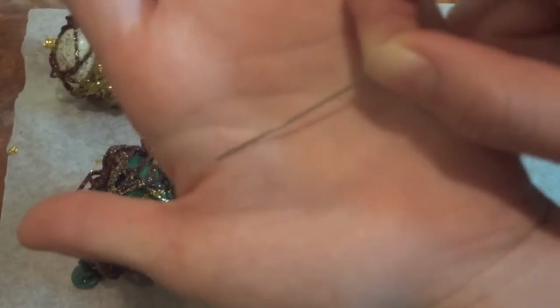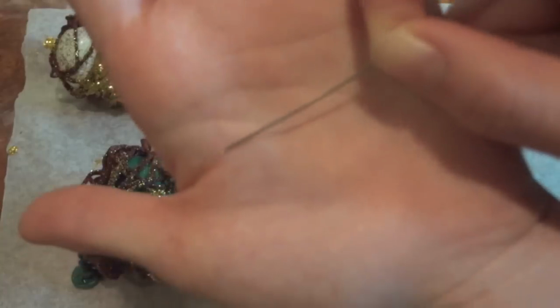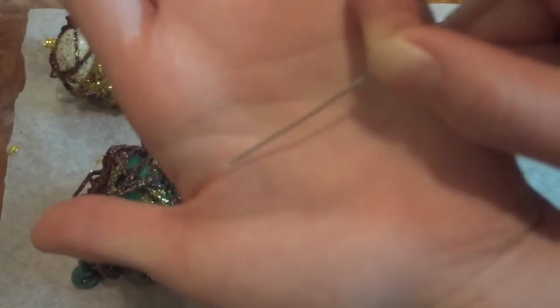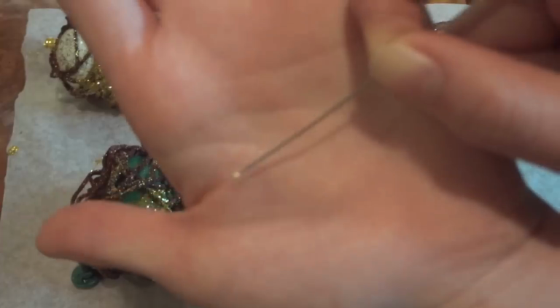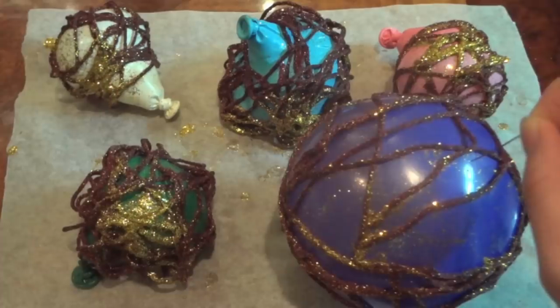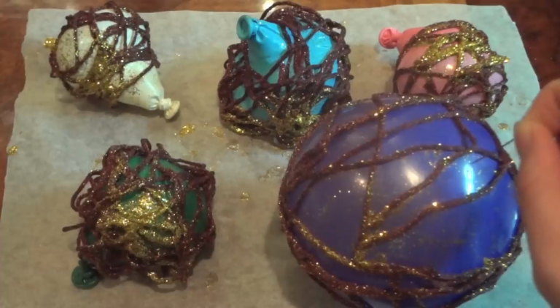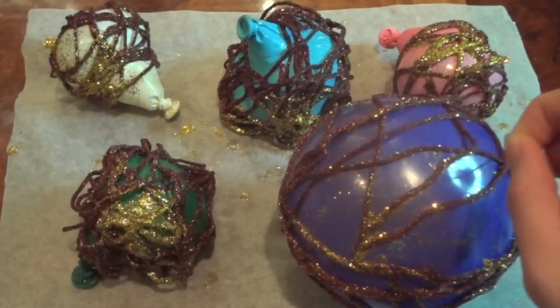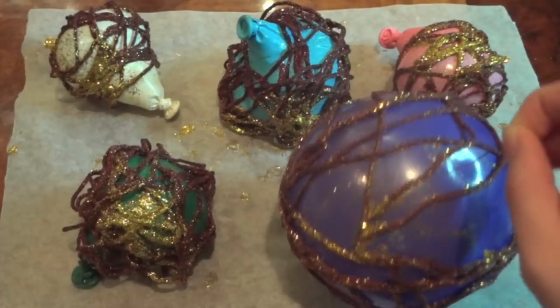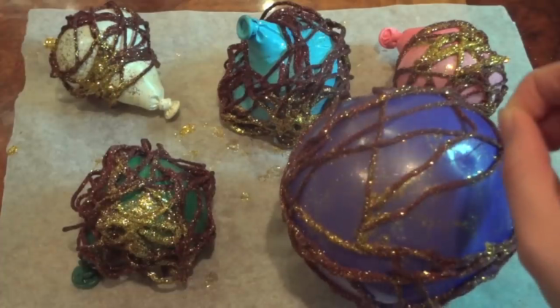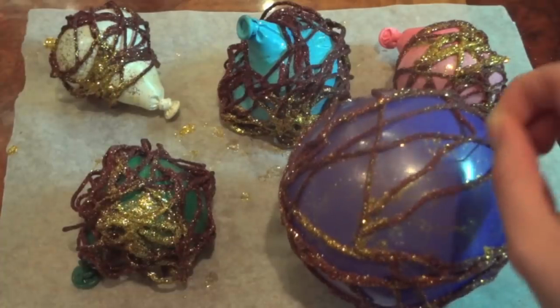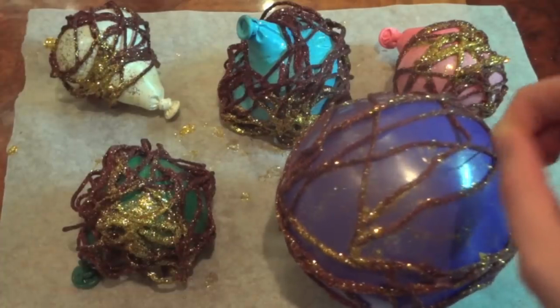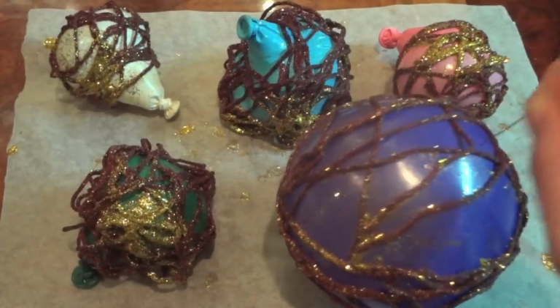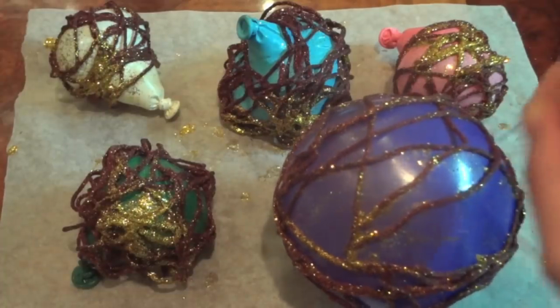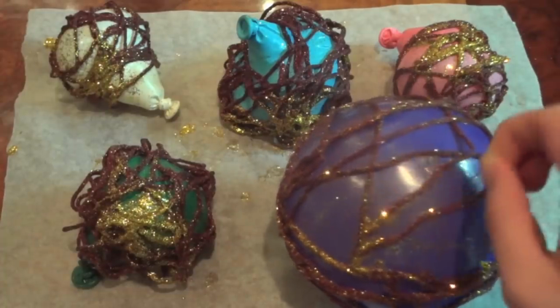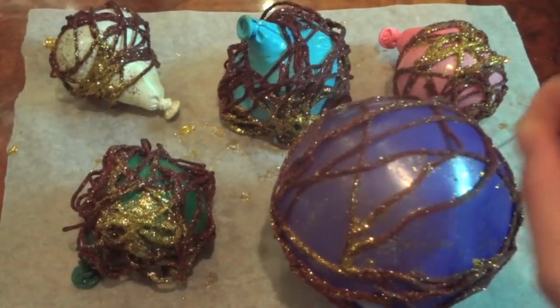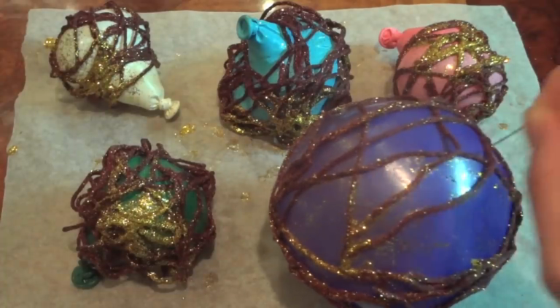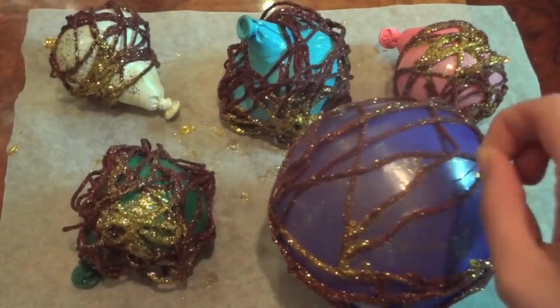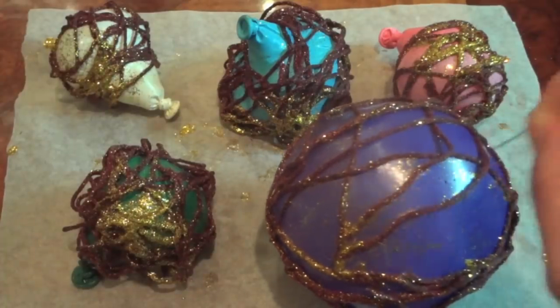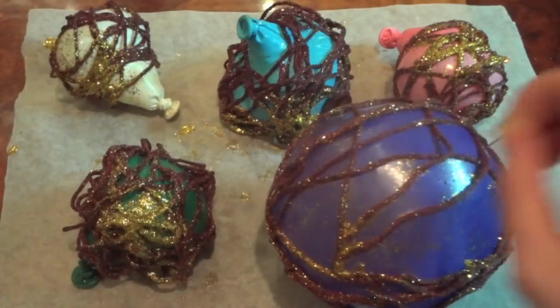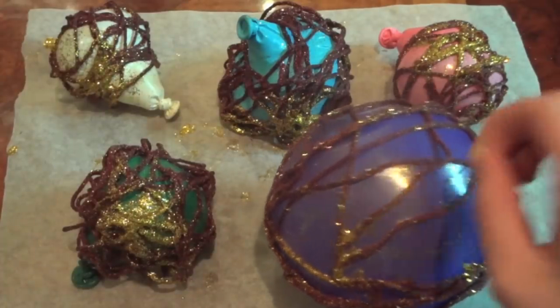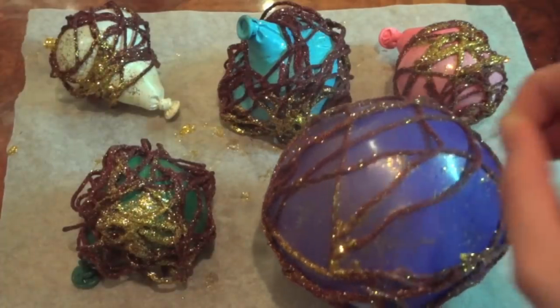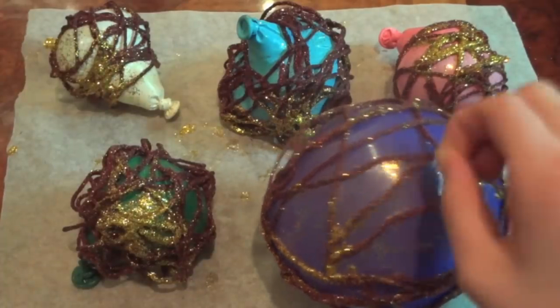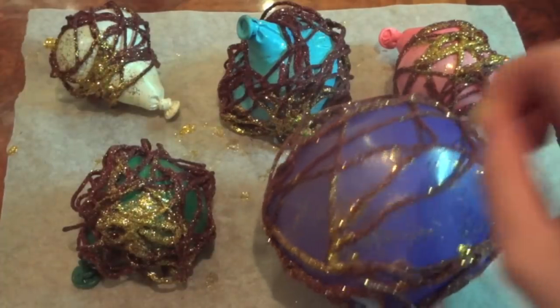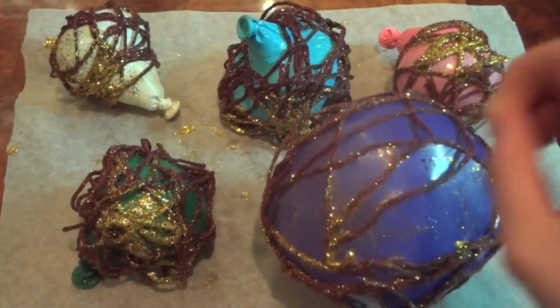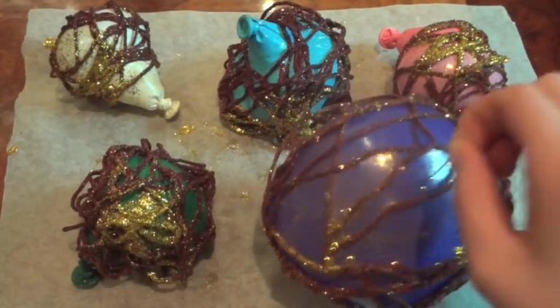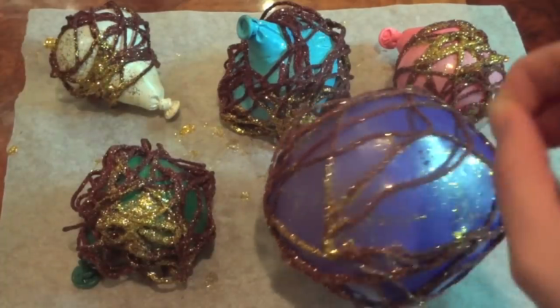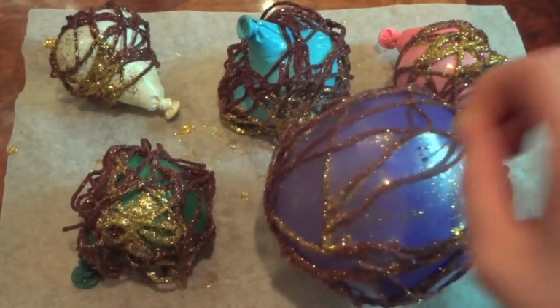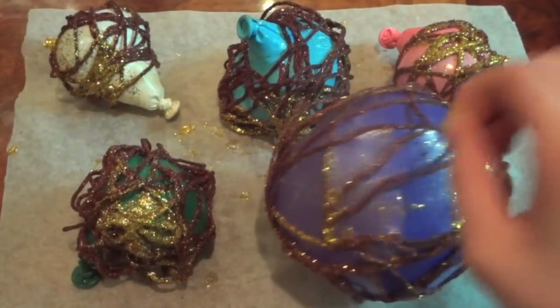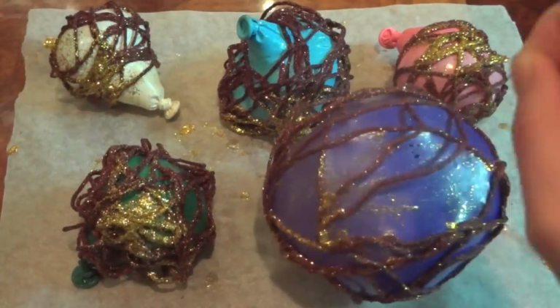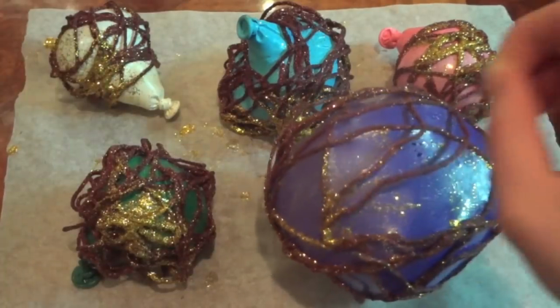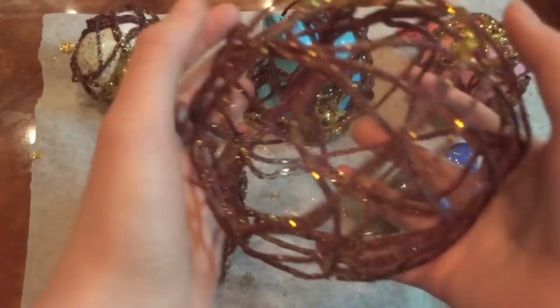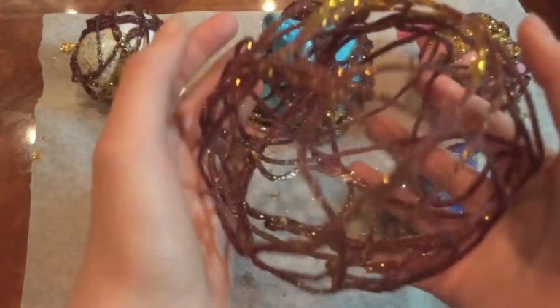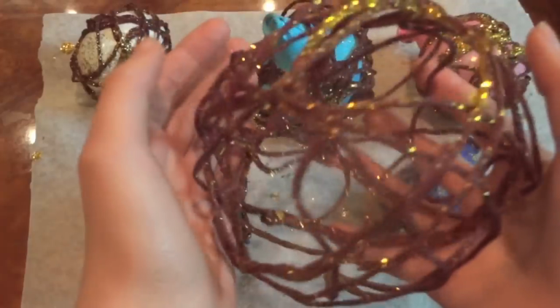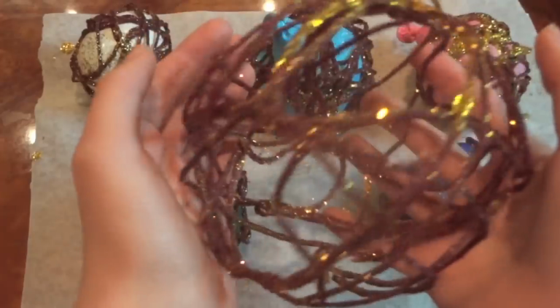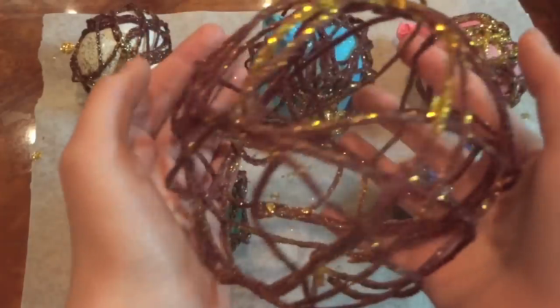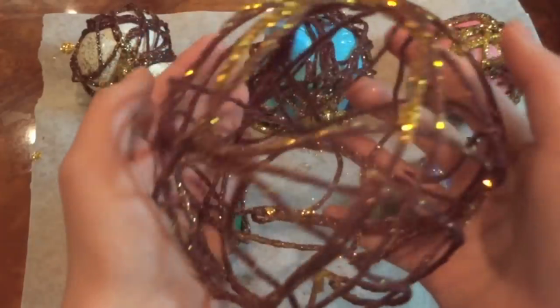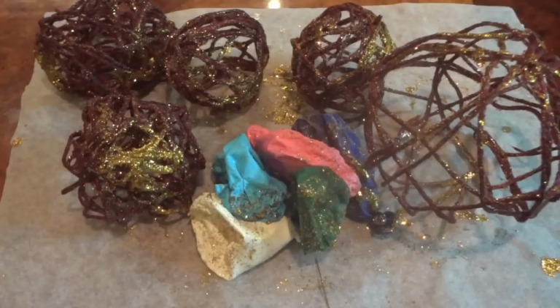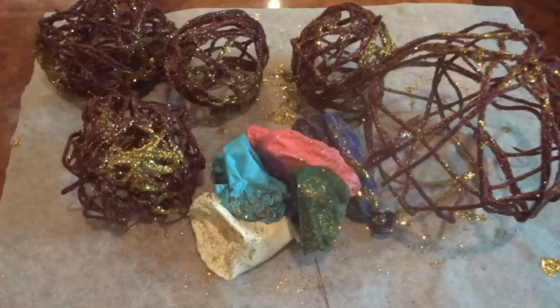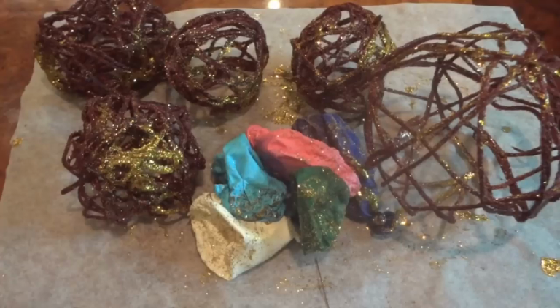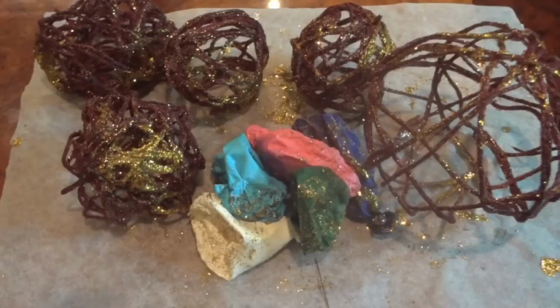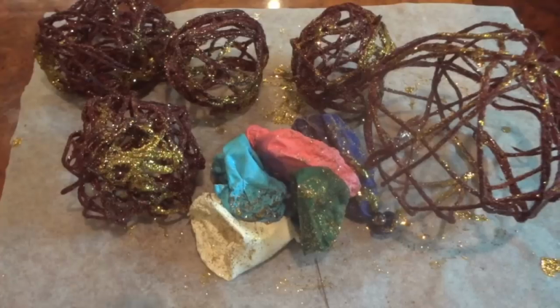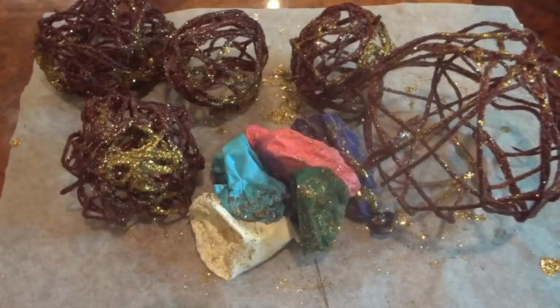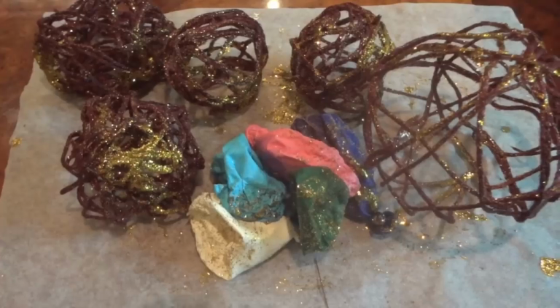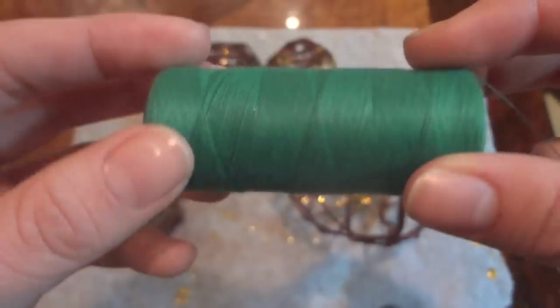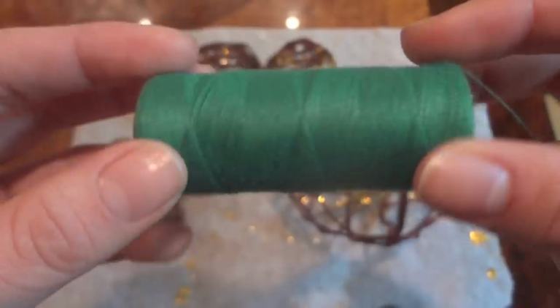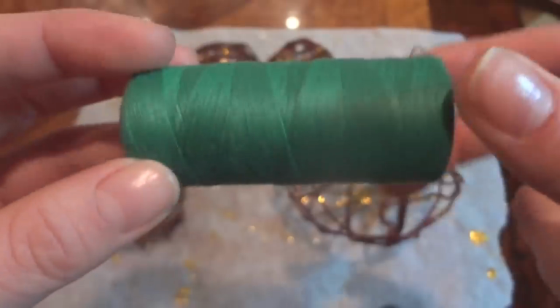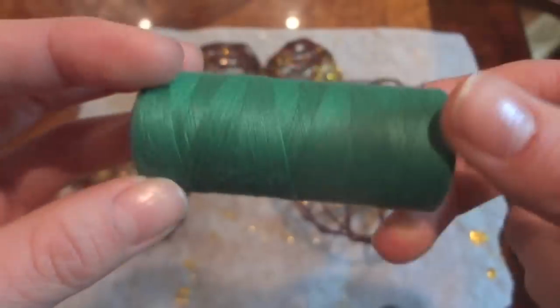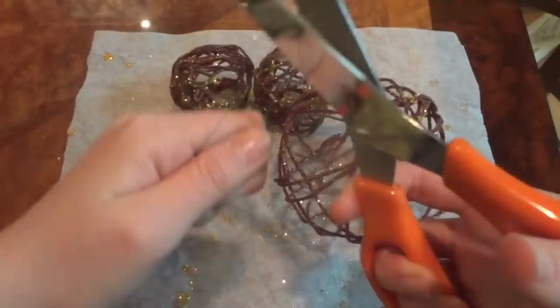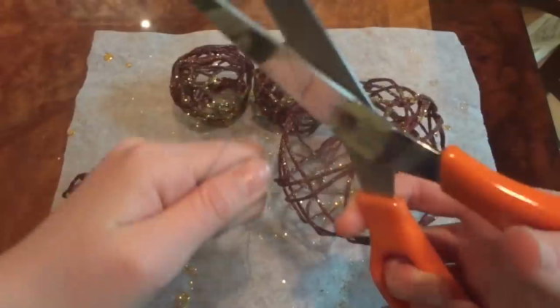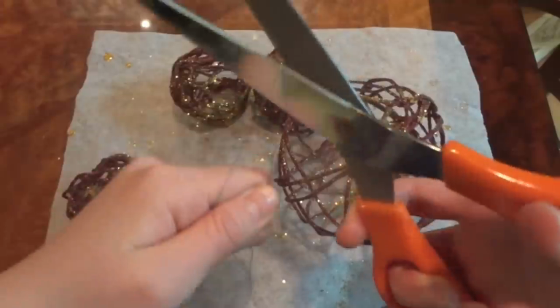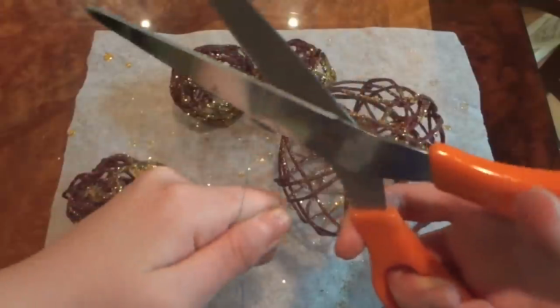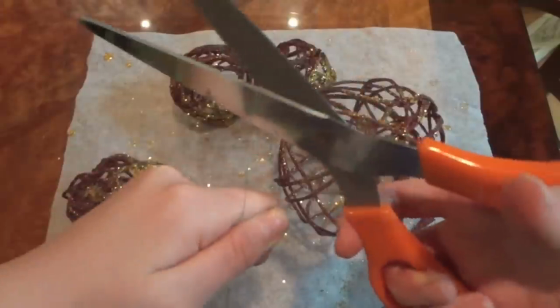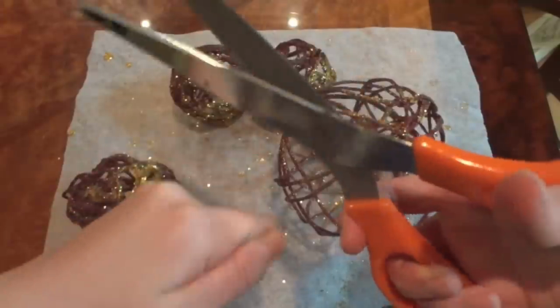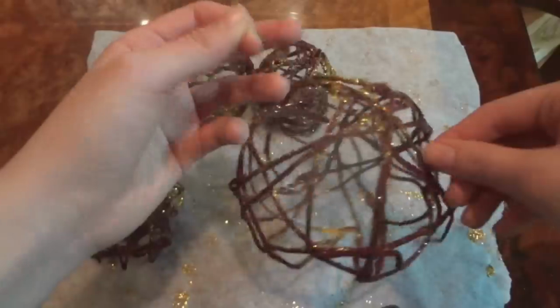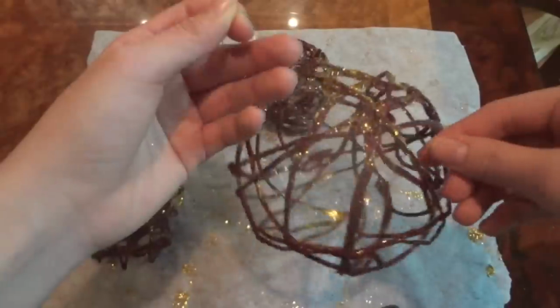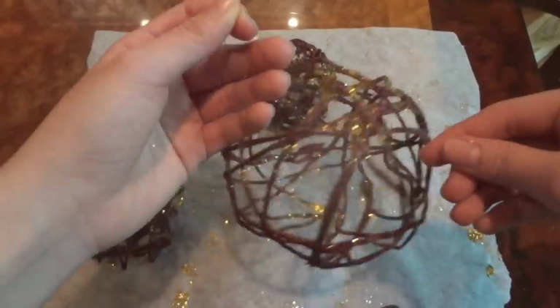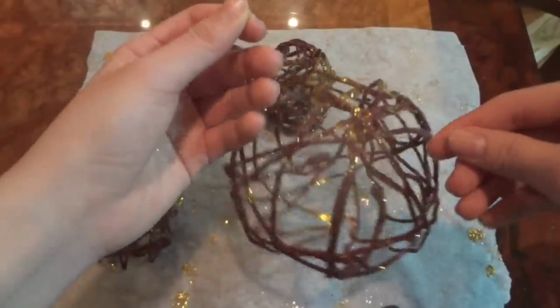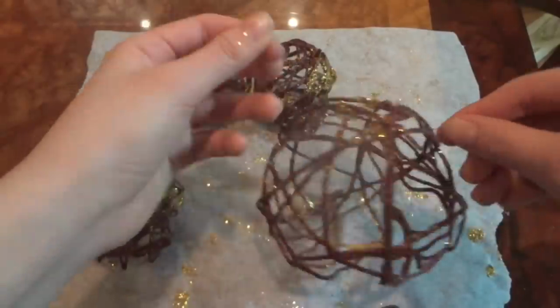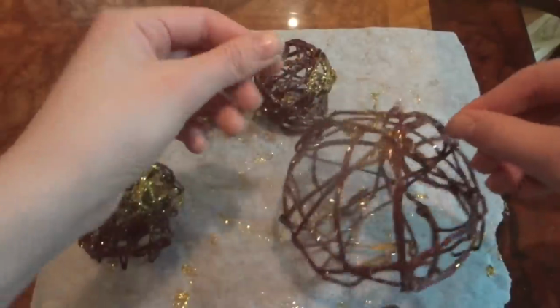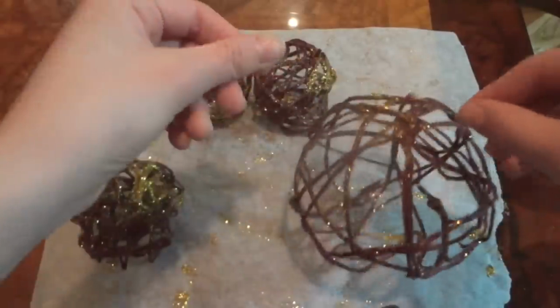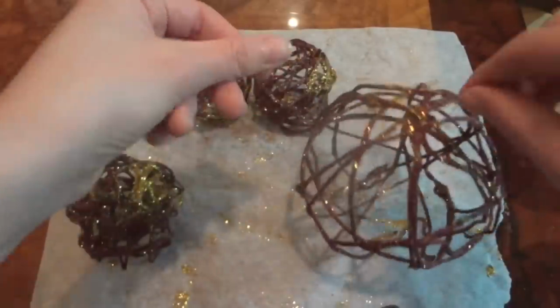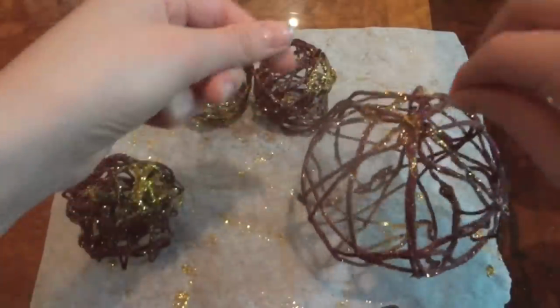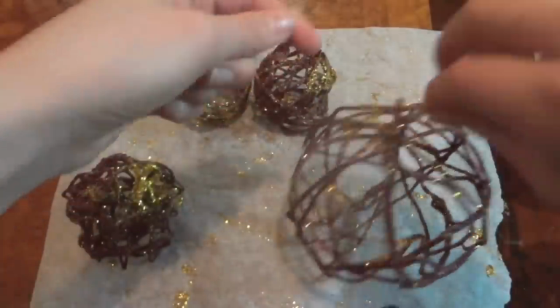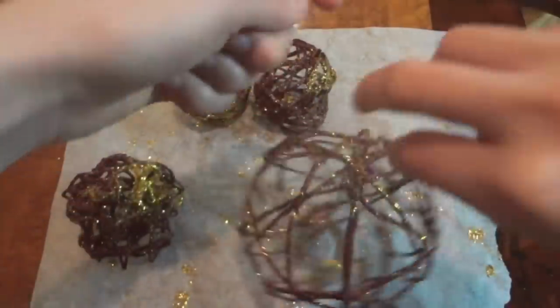Now with a needle, pop your balloon — it pops really weirdly but it's okay, it manages to come out. Then get some green thread and tie that around your ornaments so you can hang them.